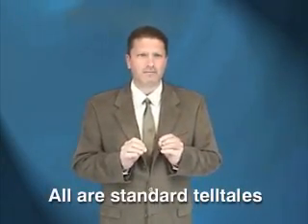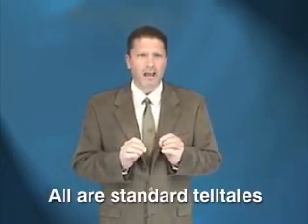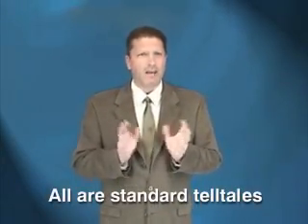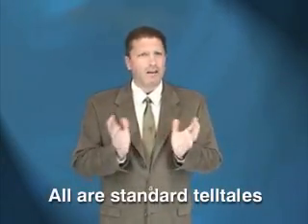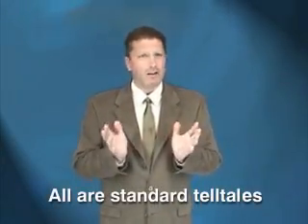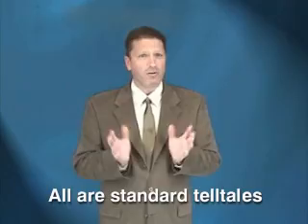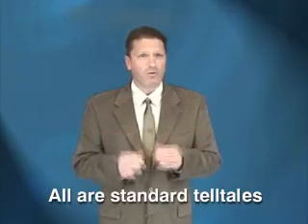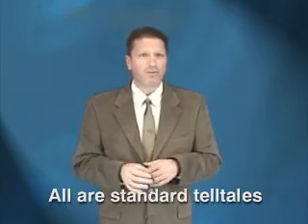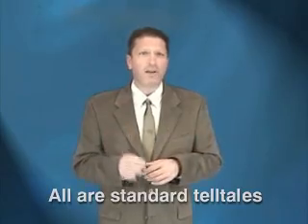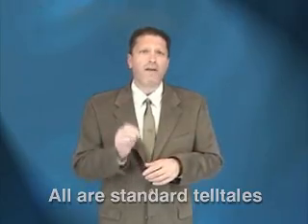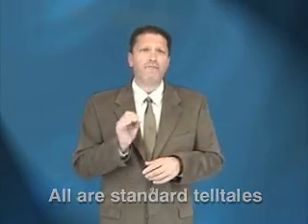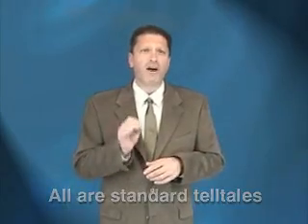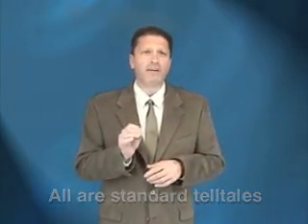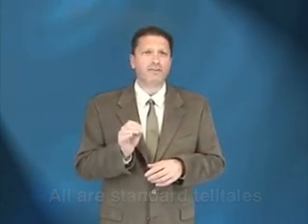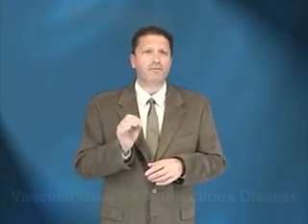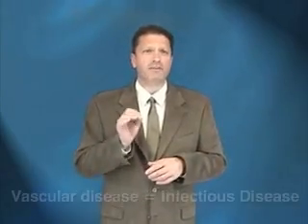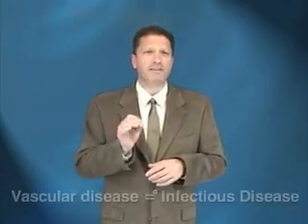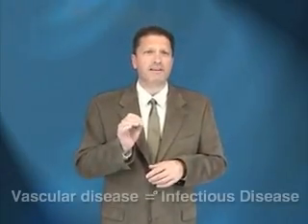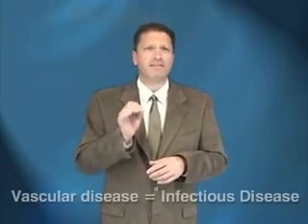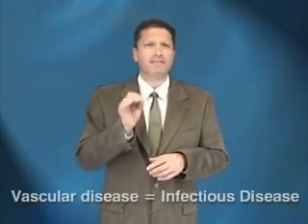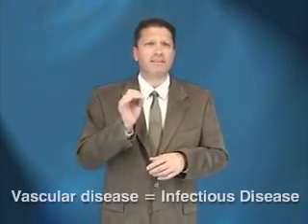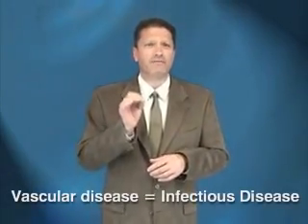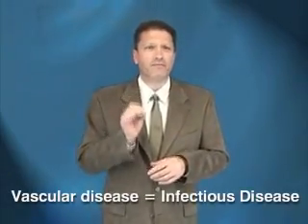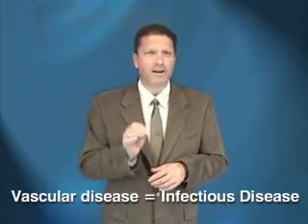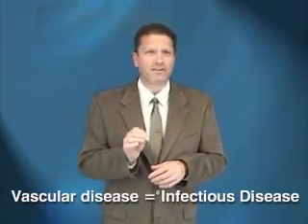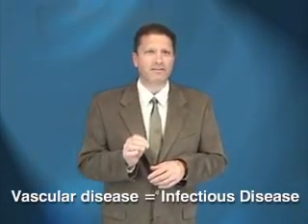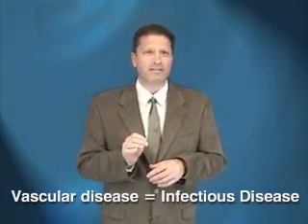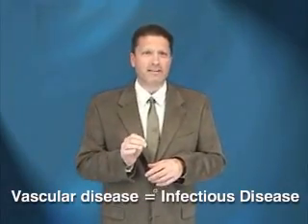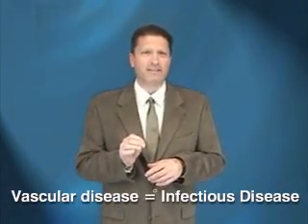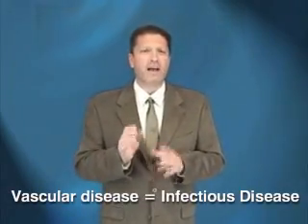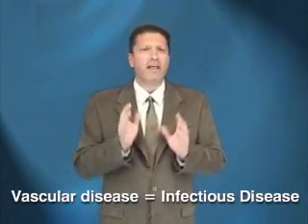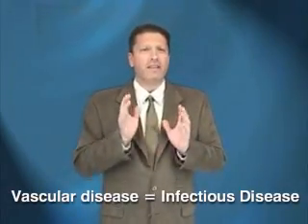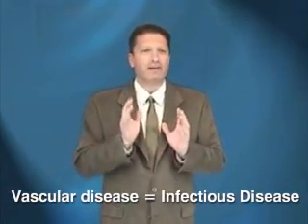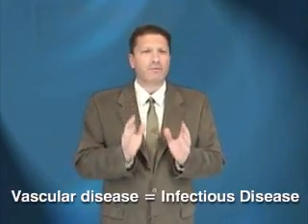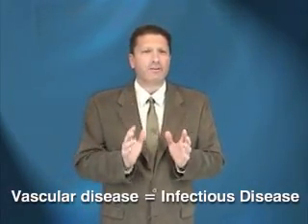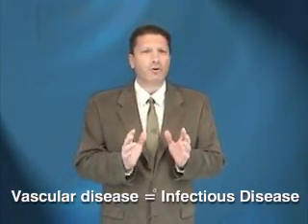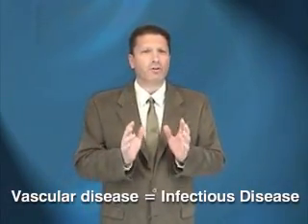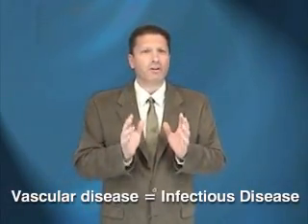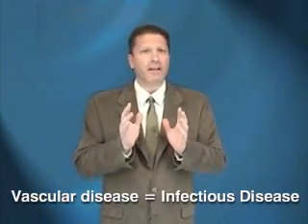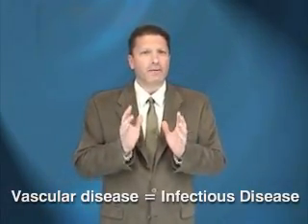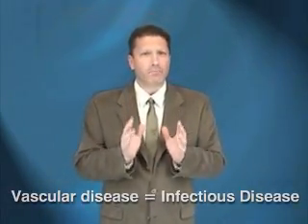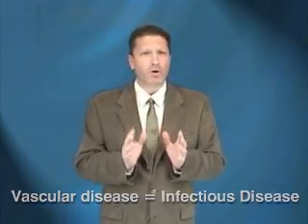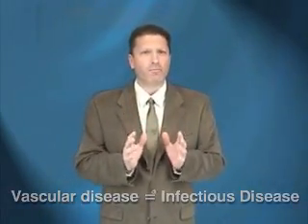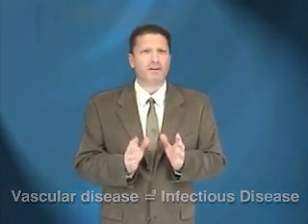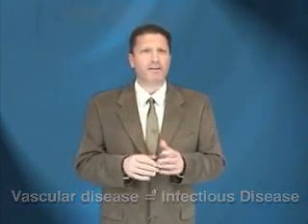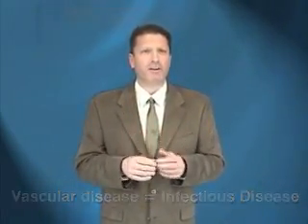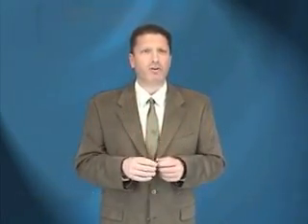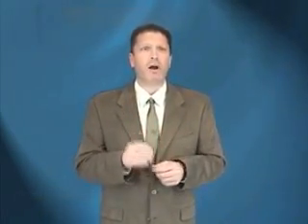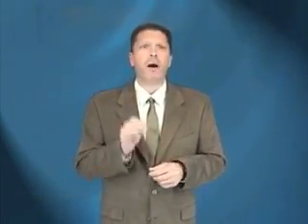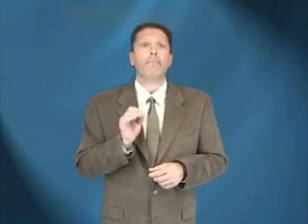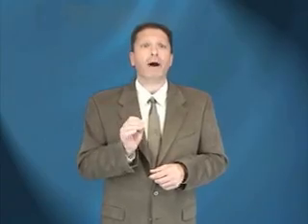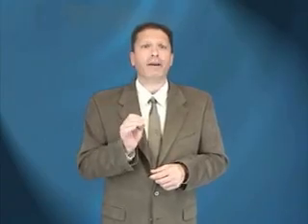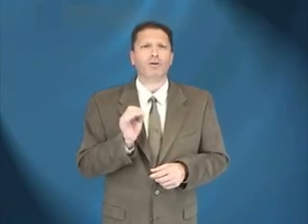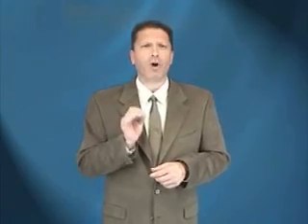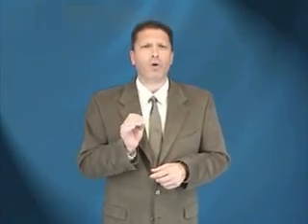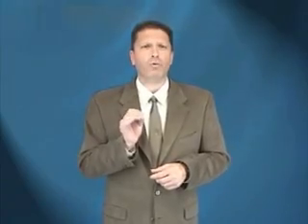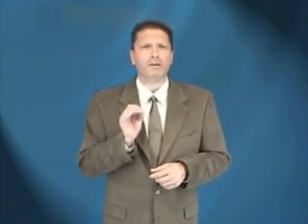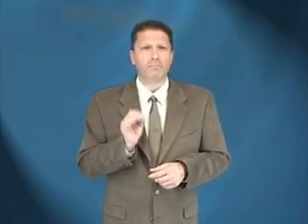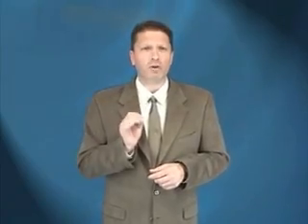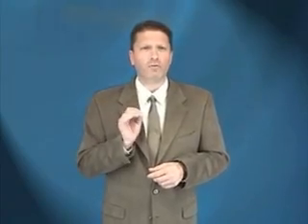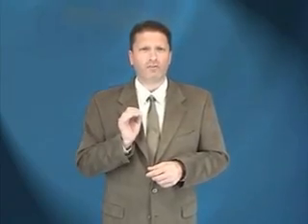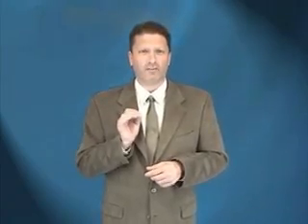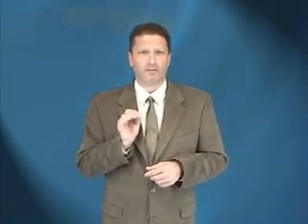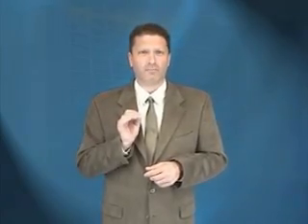In other words, vascular disease is an infectious disease that can be totally and permanently cured by your own immune system.